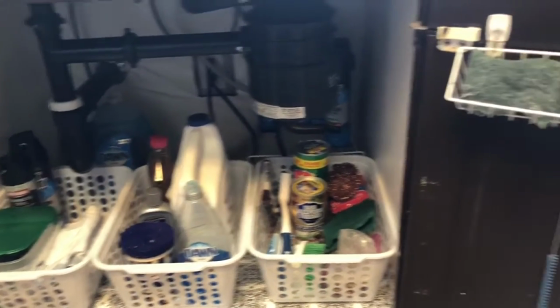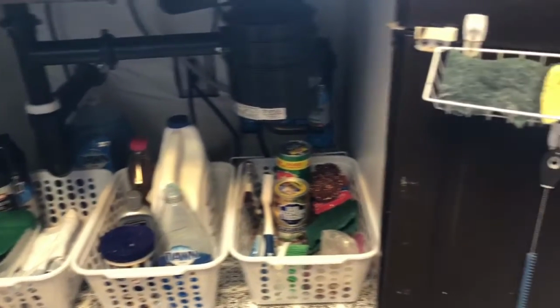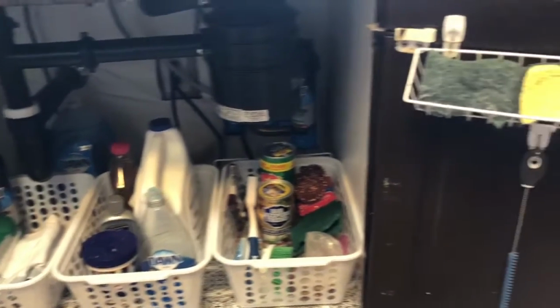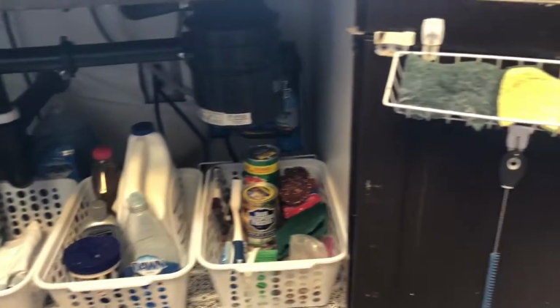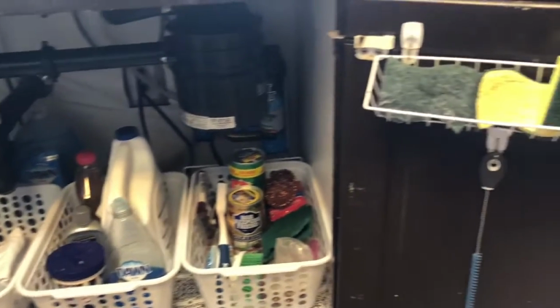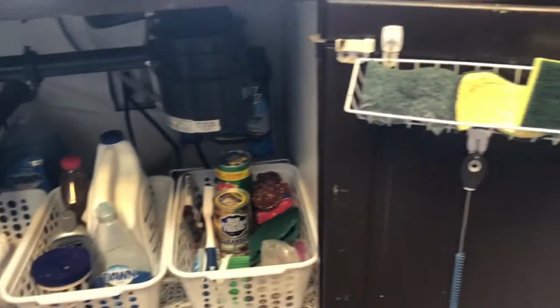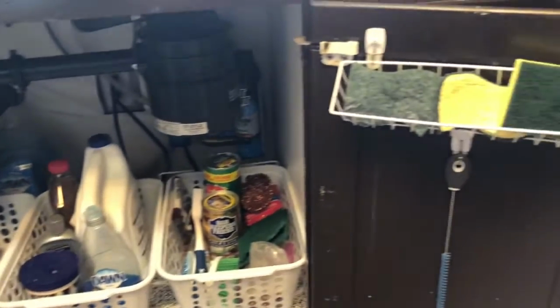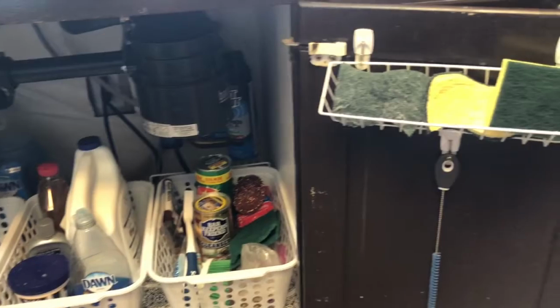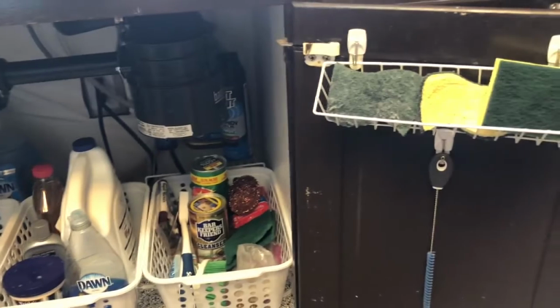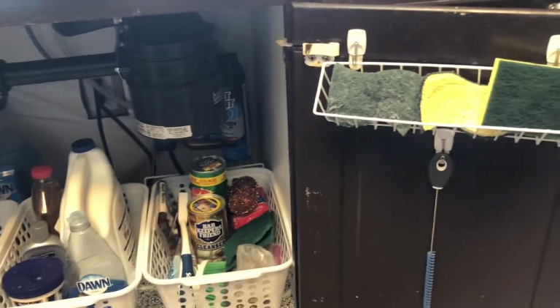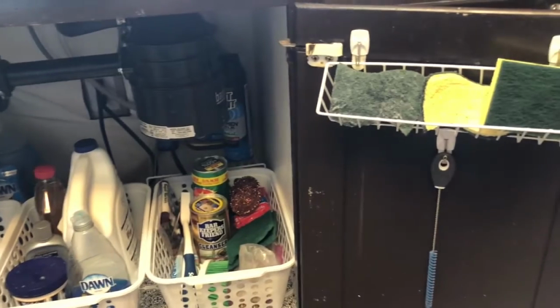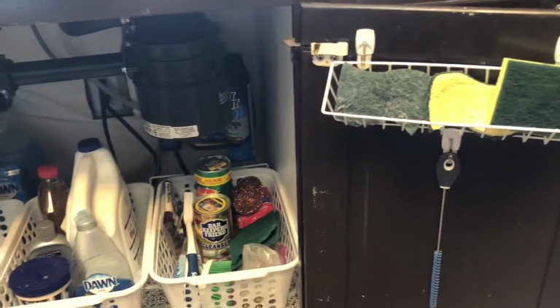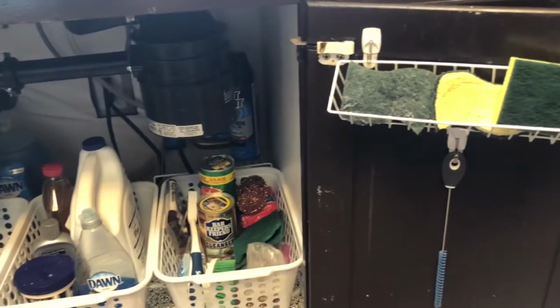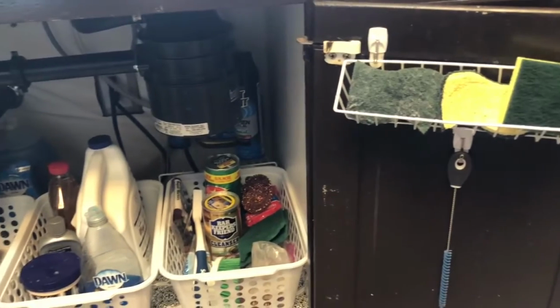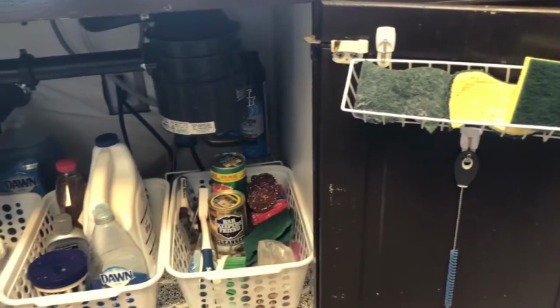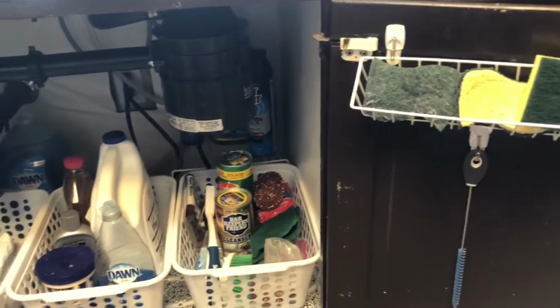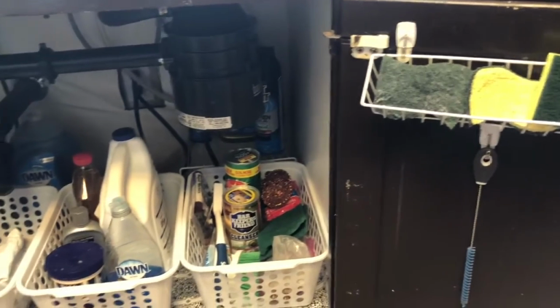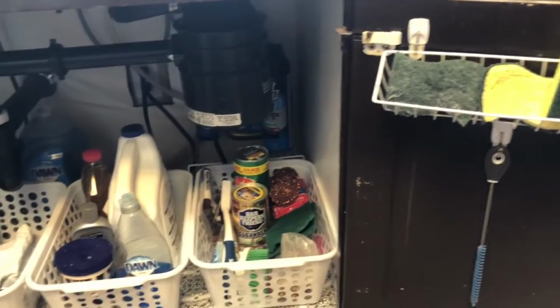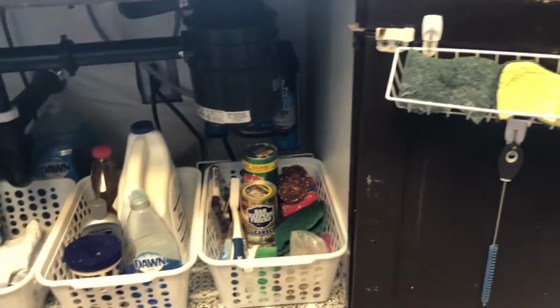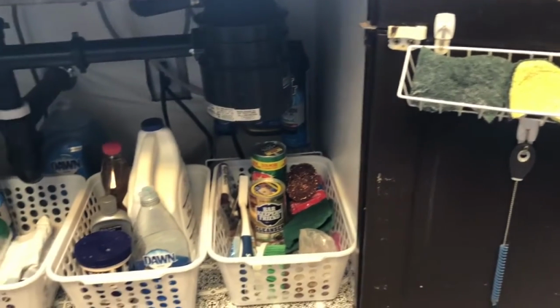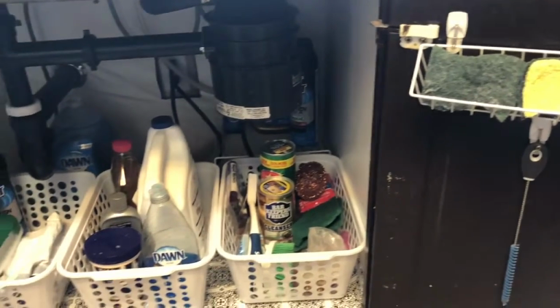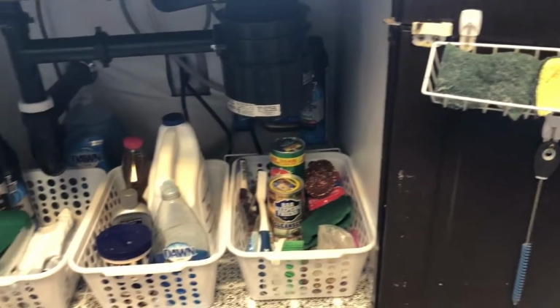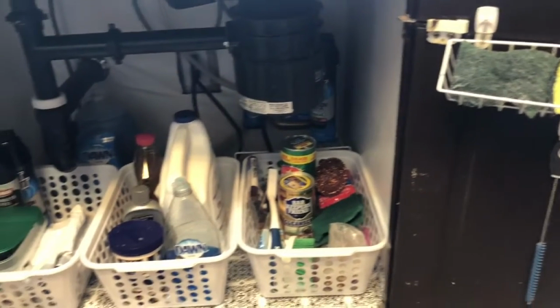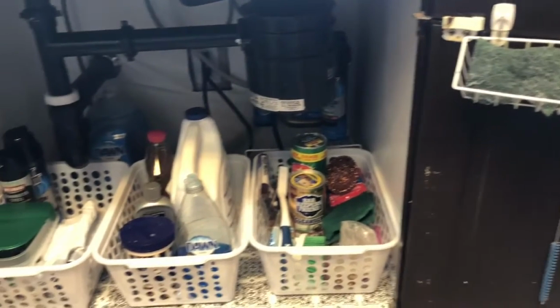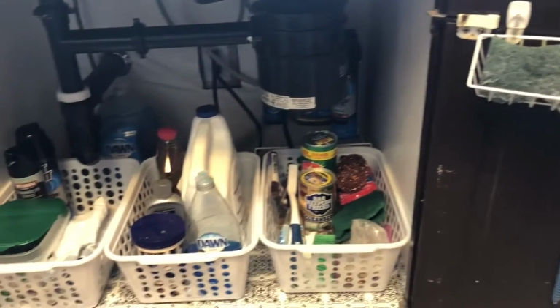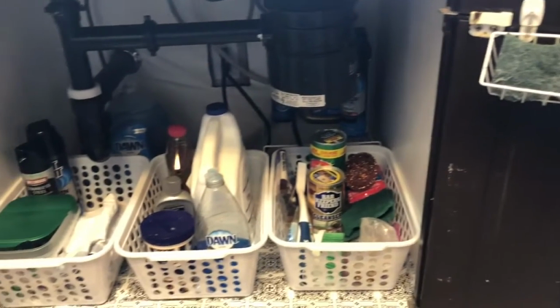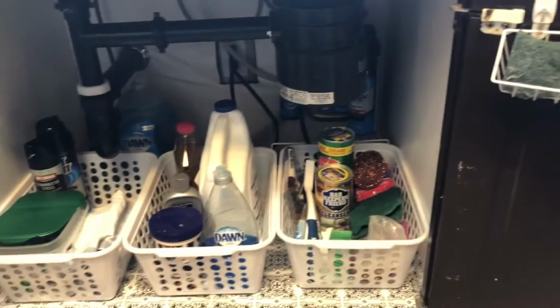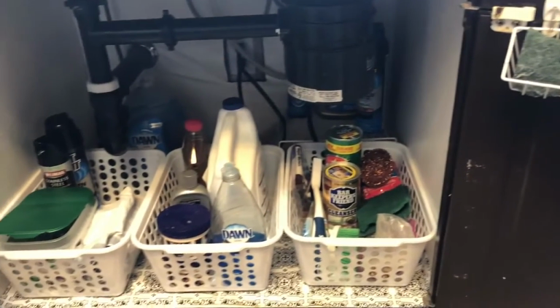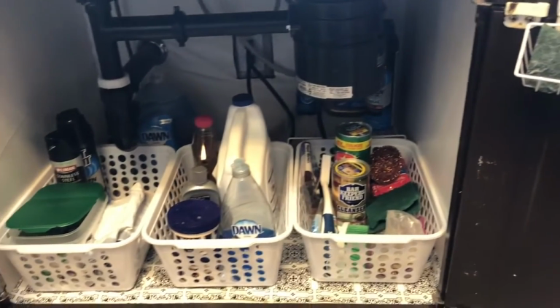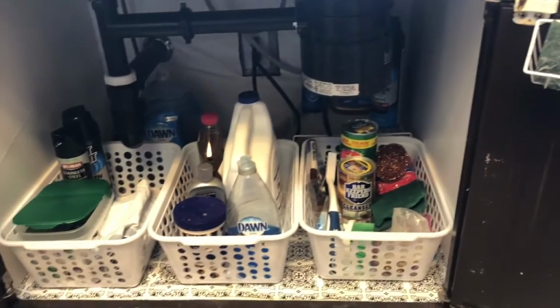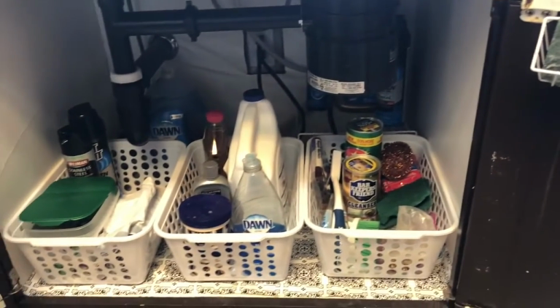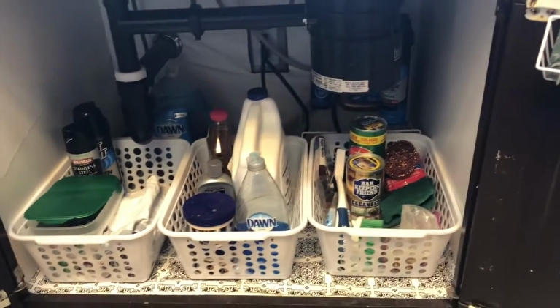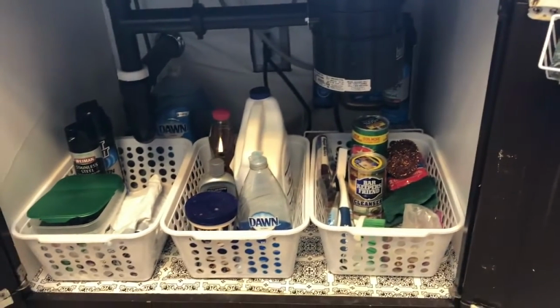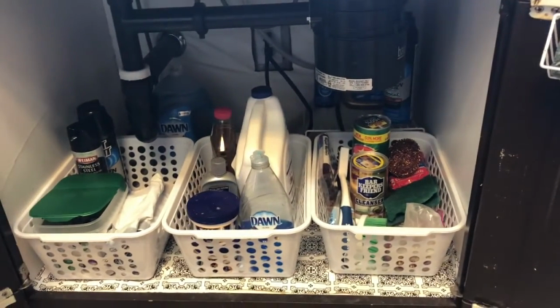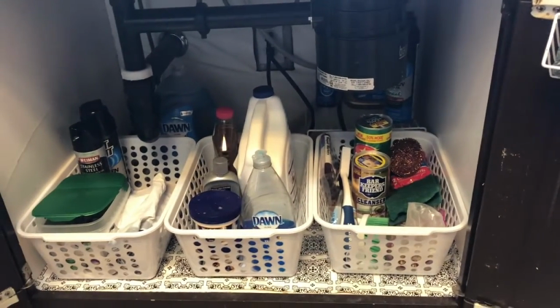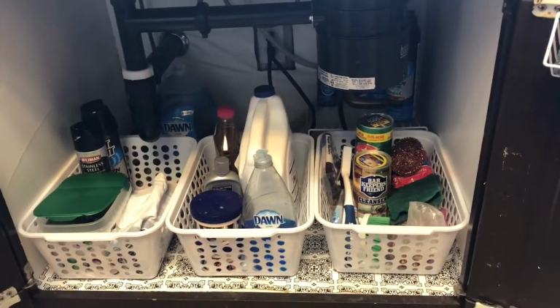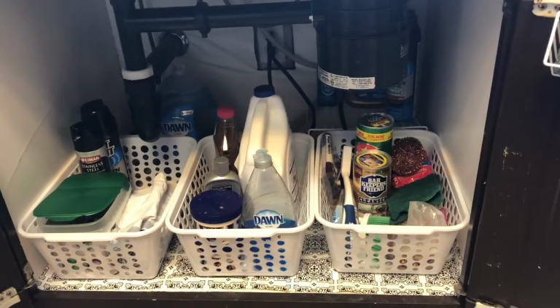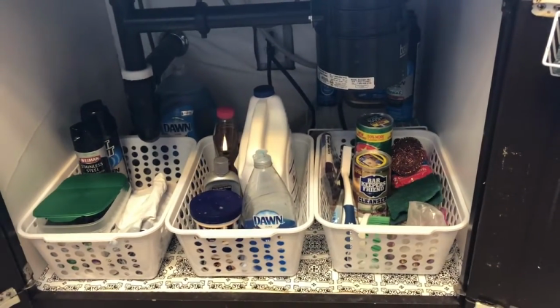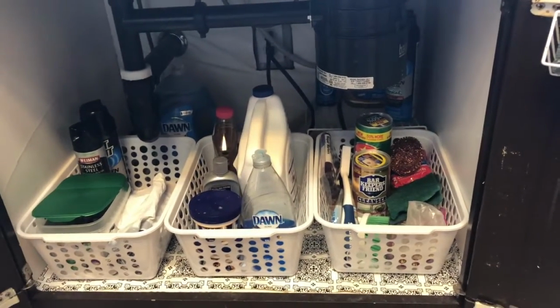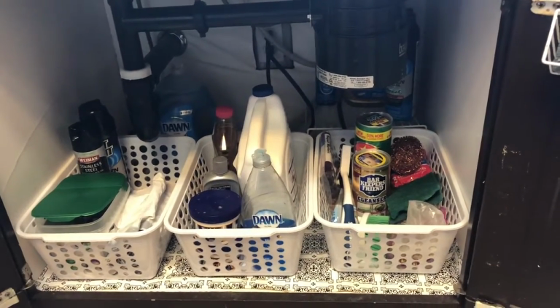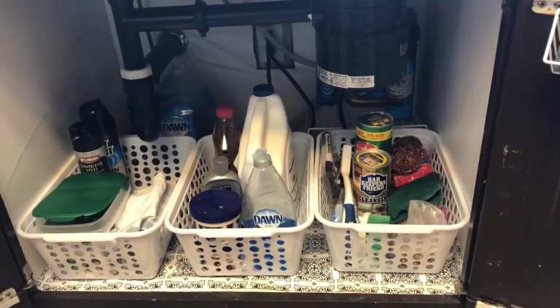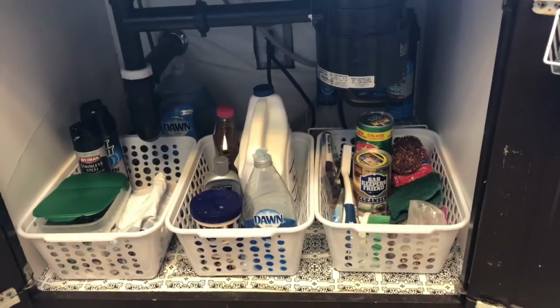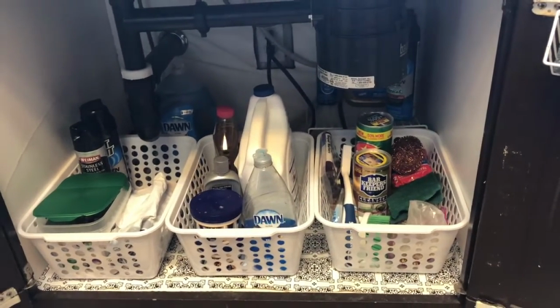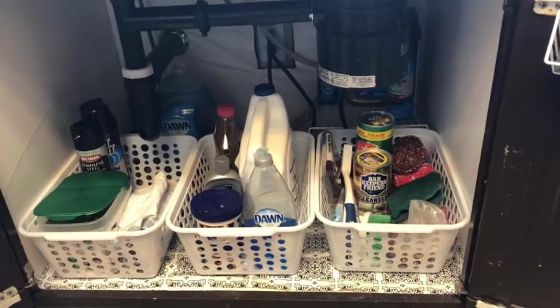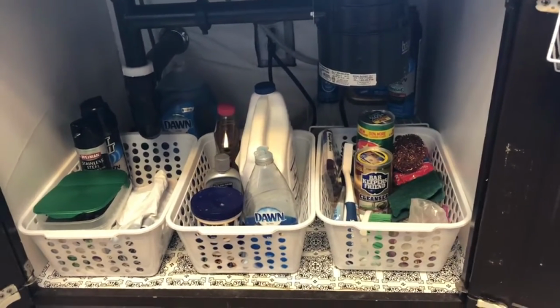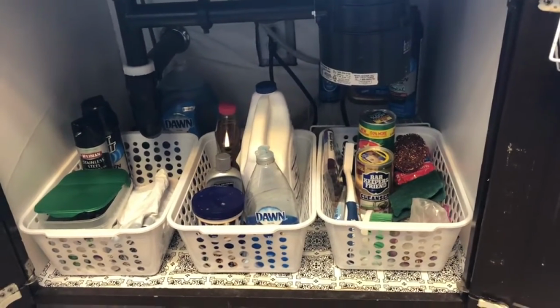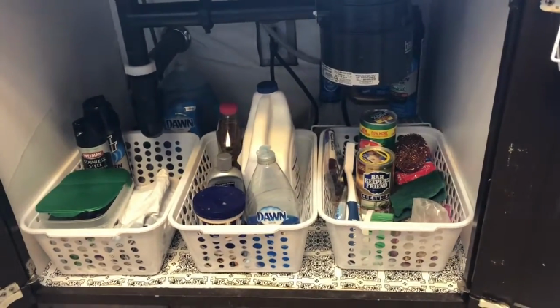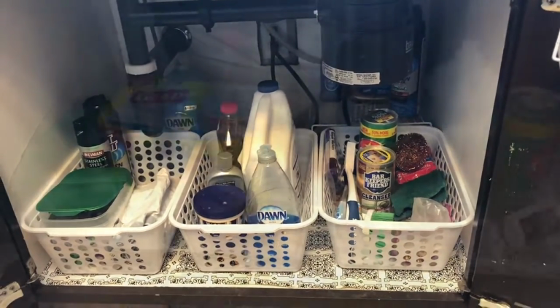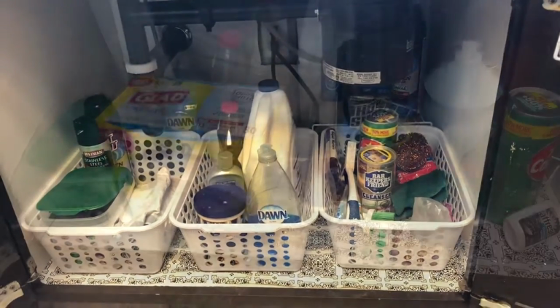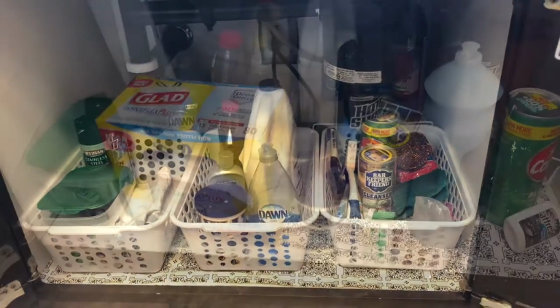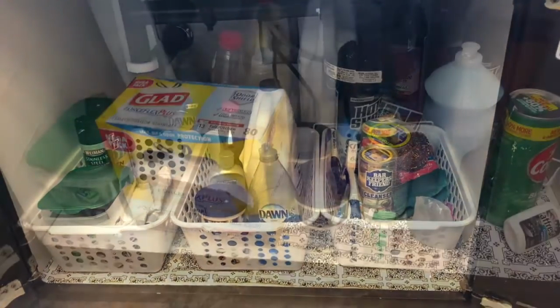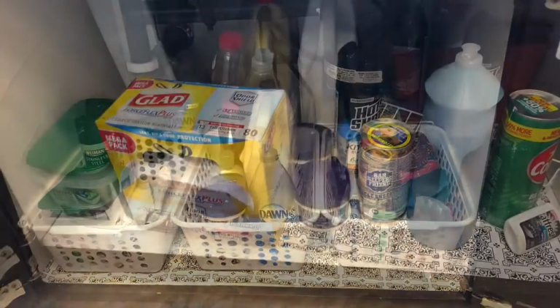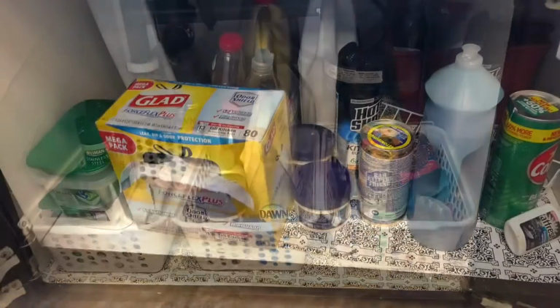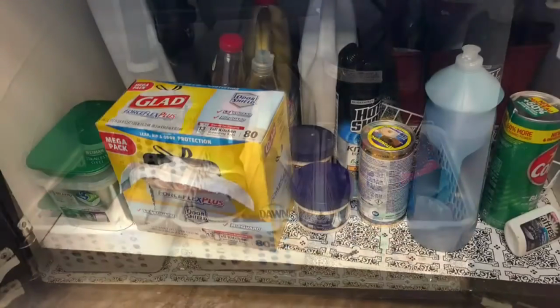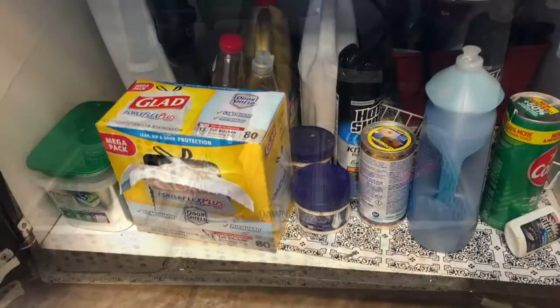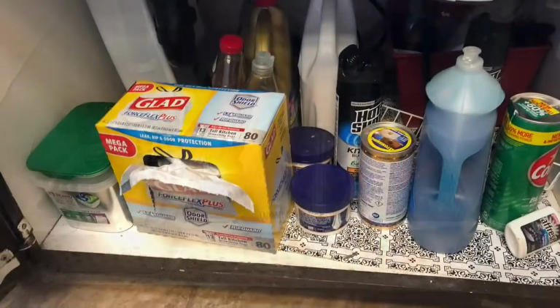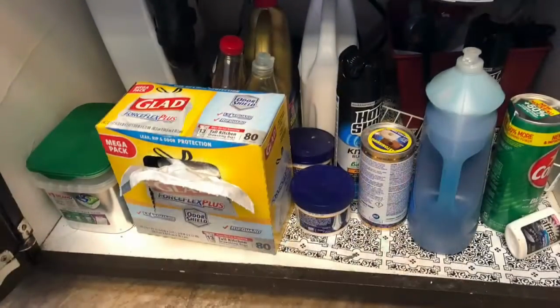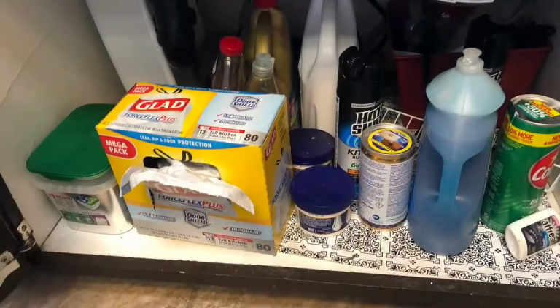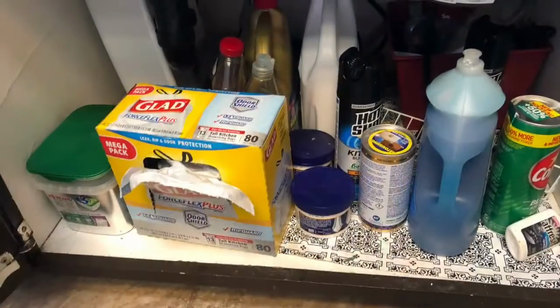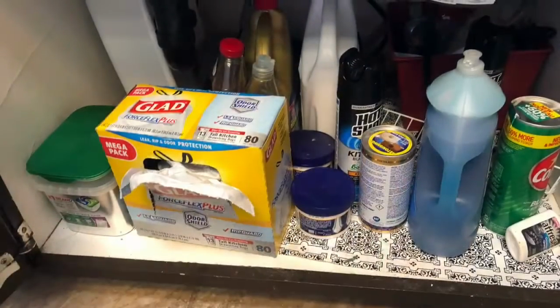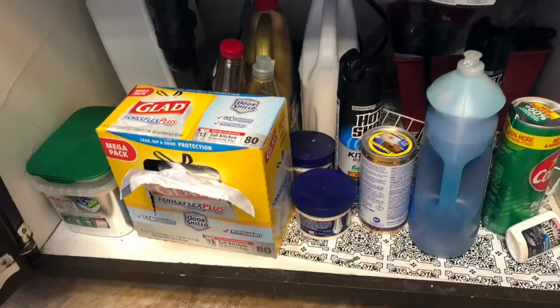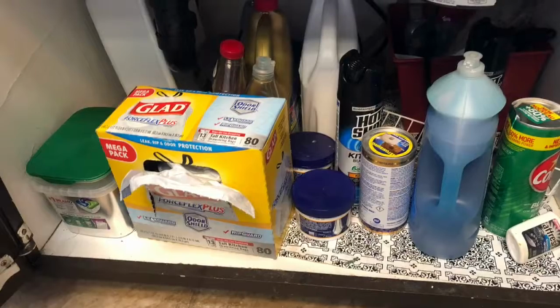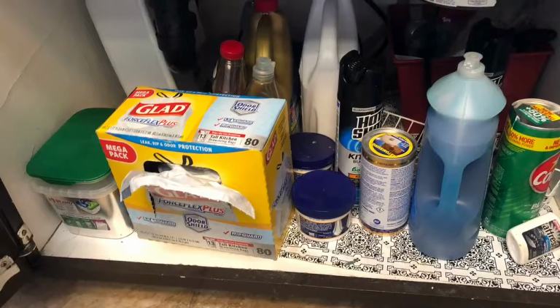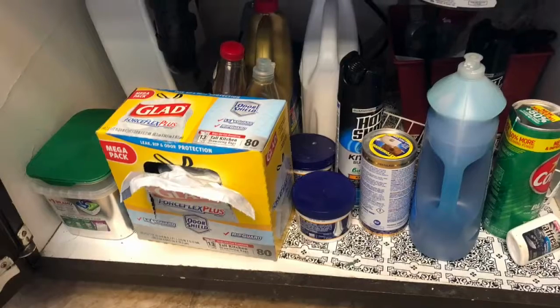These are quite often reached-for items. Shop your home, people. Stay at home. Be safe. We can still do our organization projects with what we have.